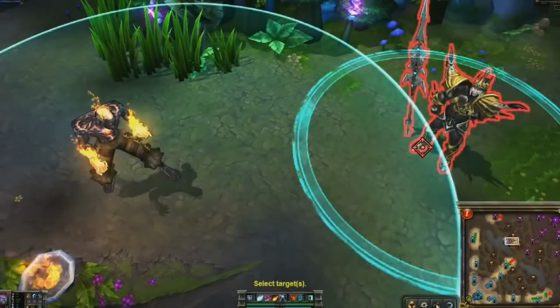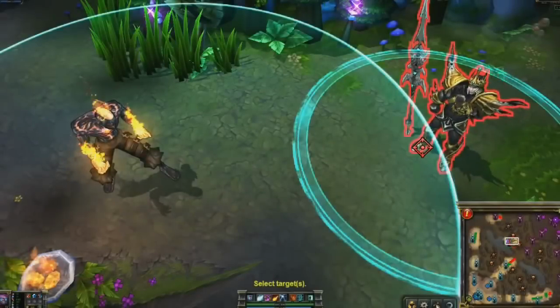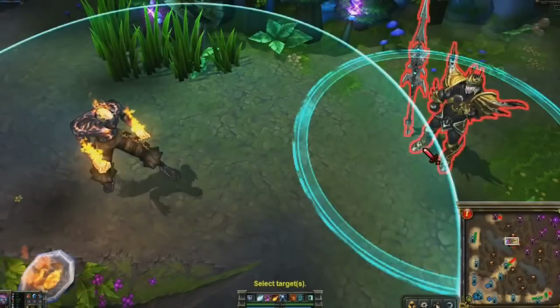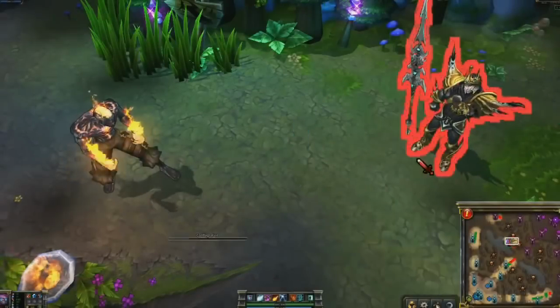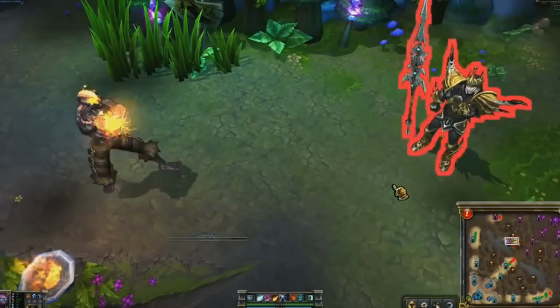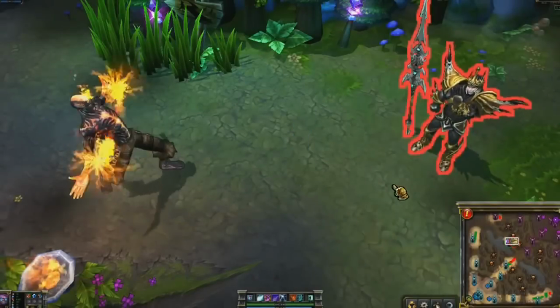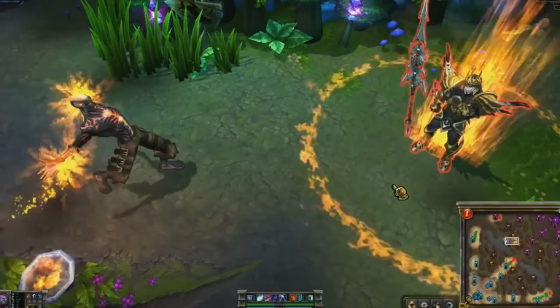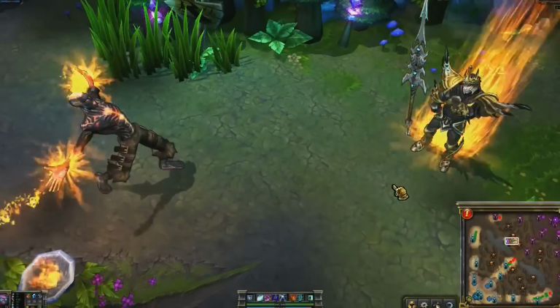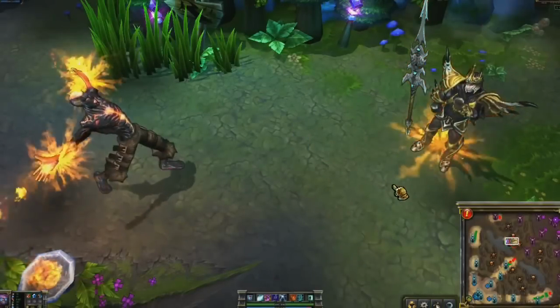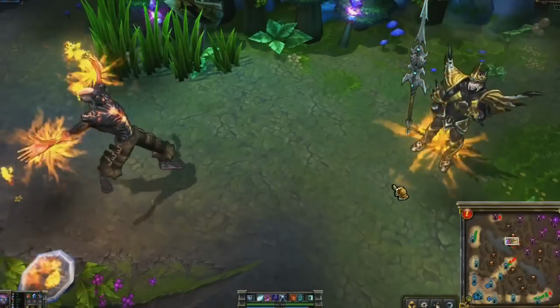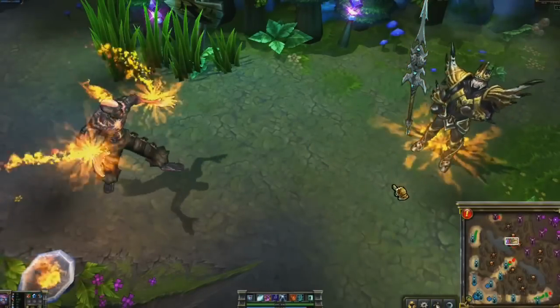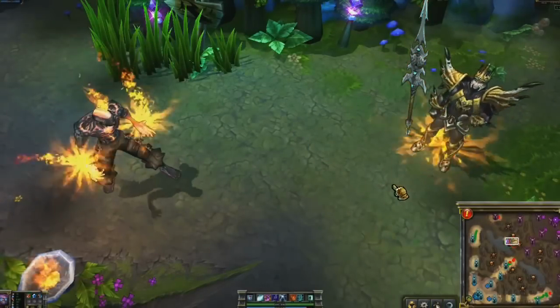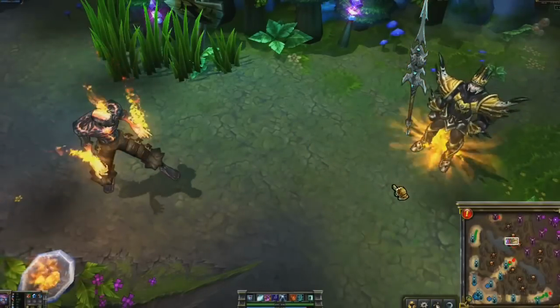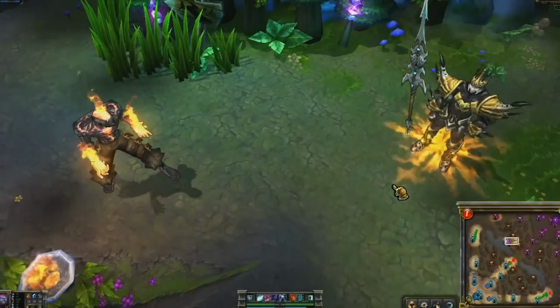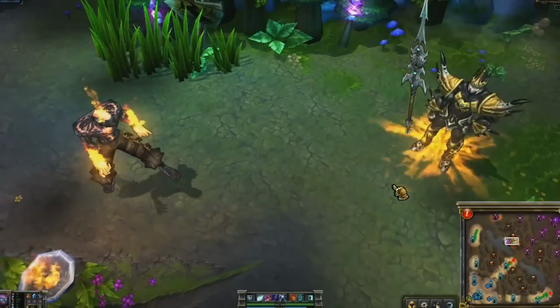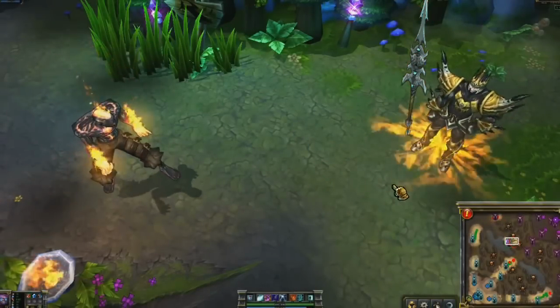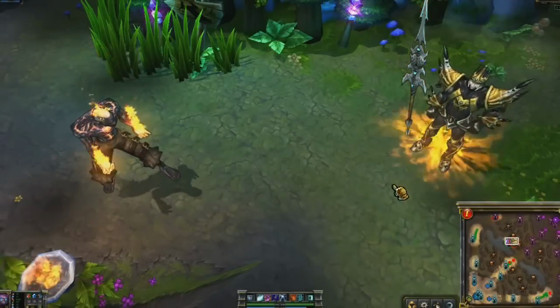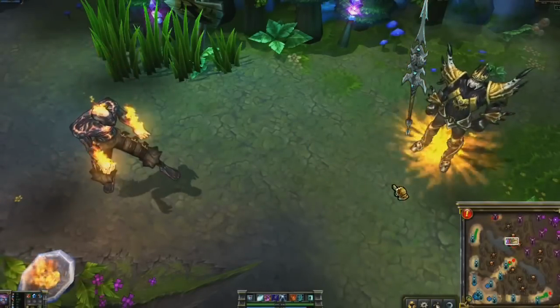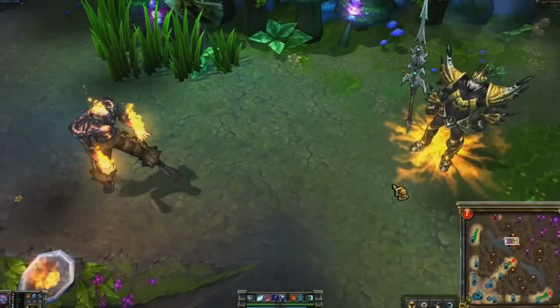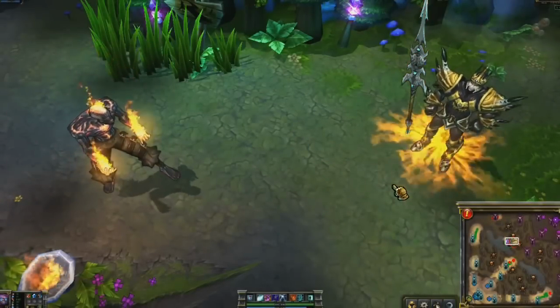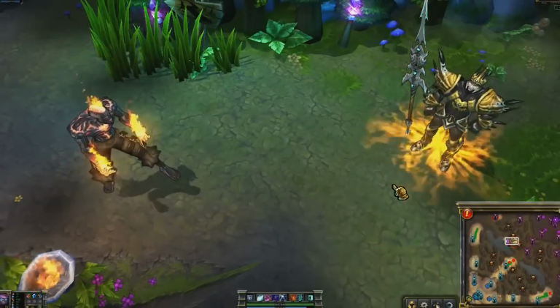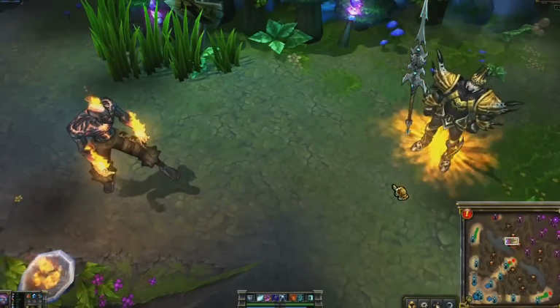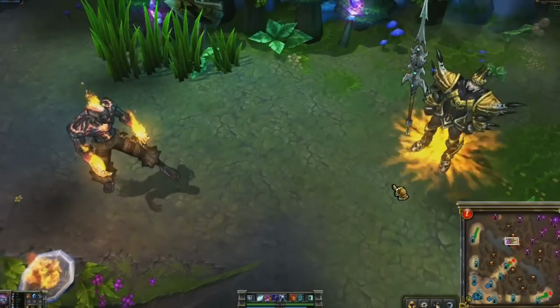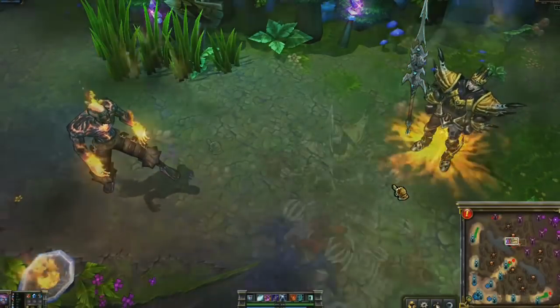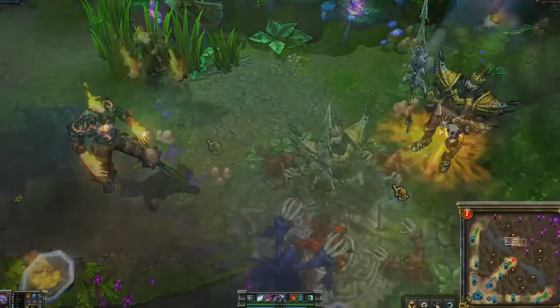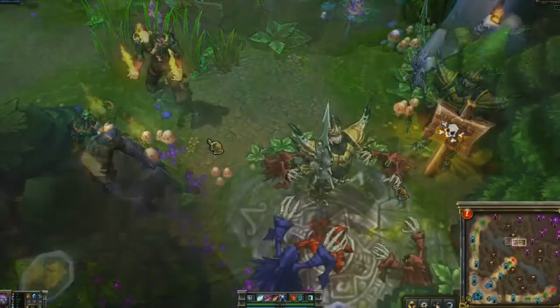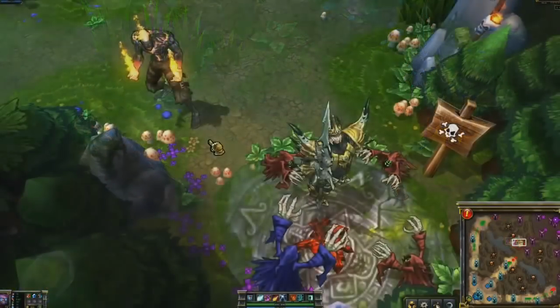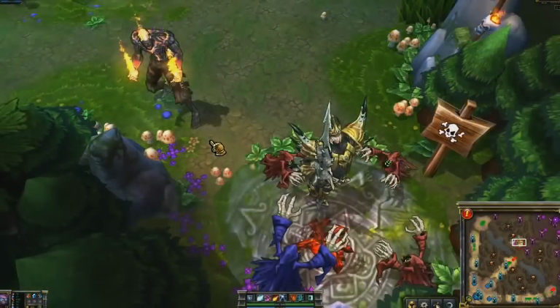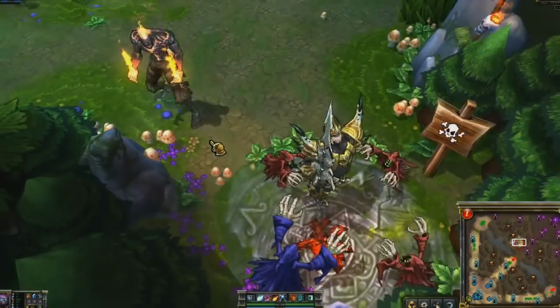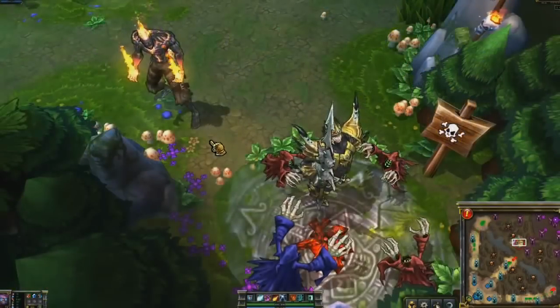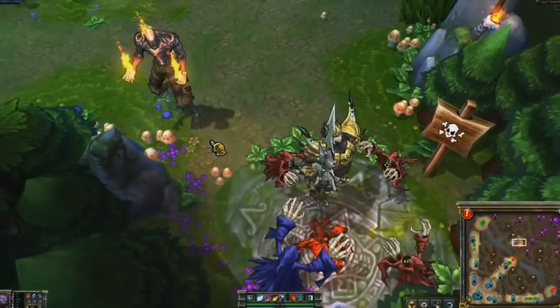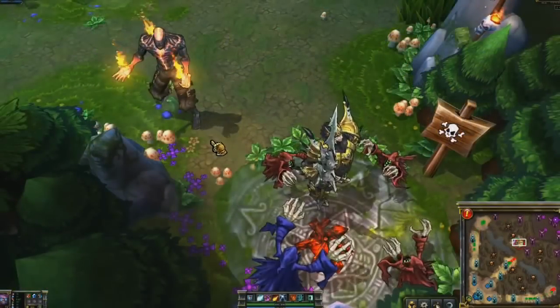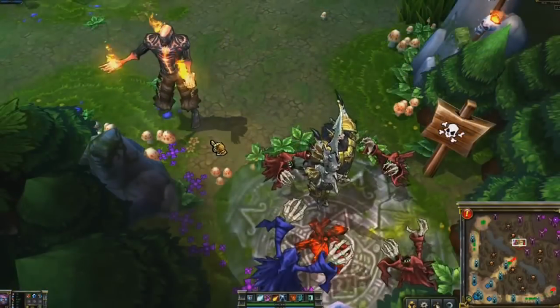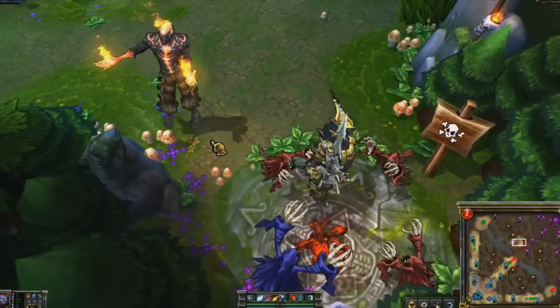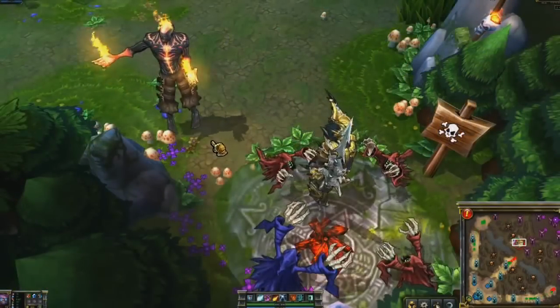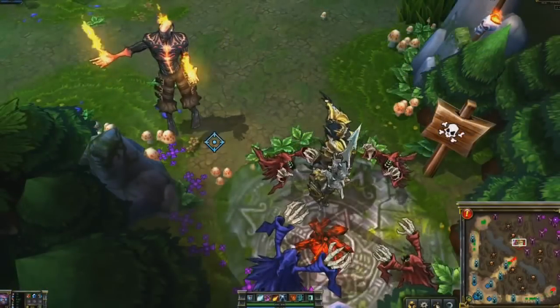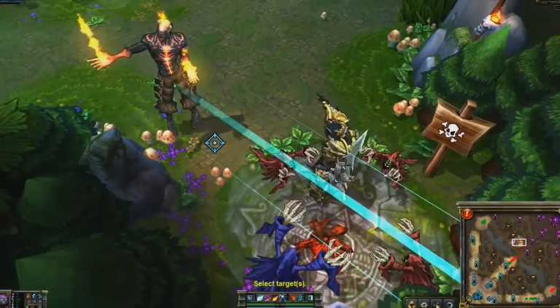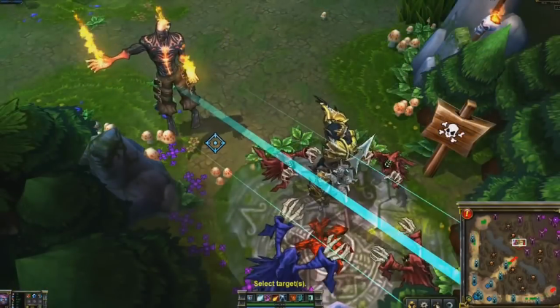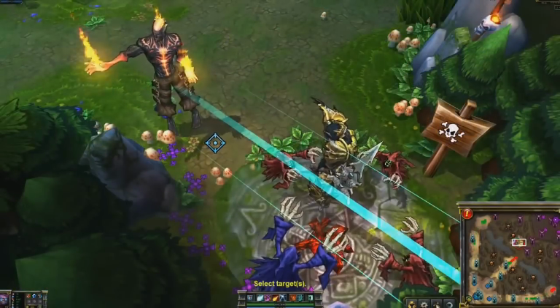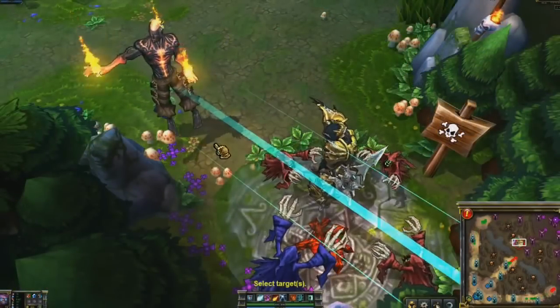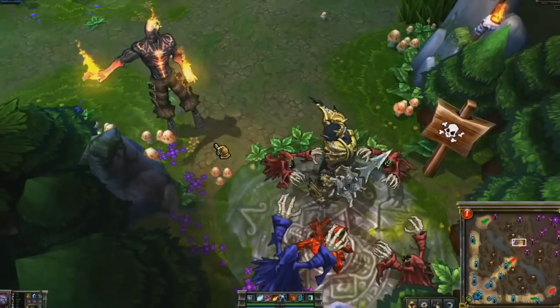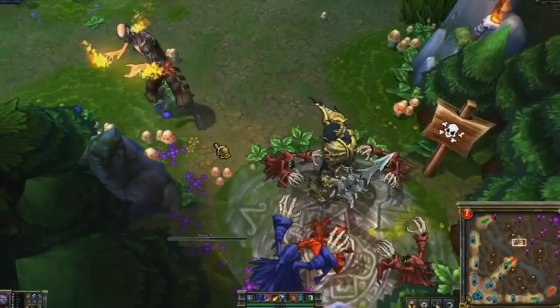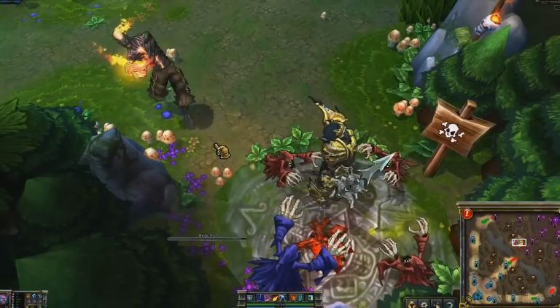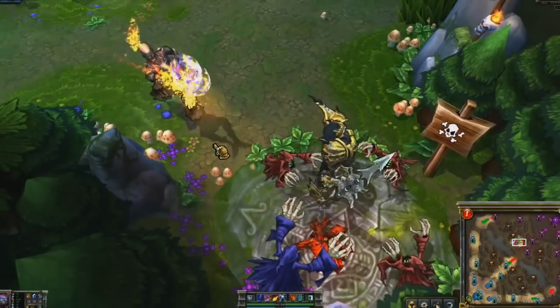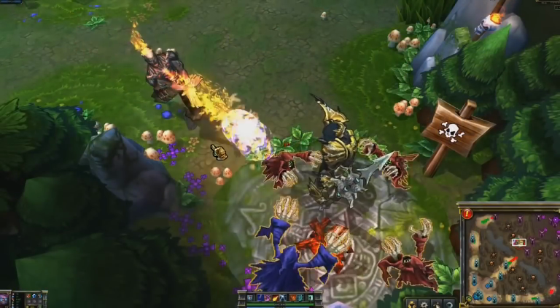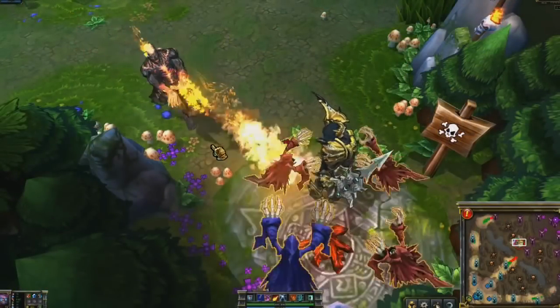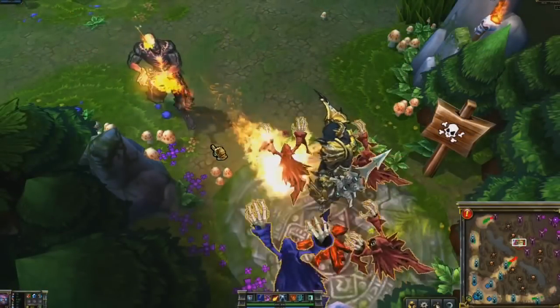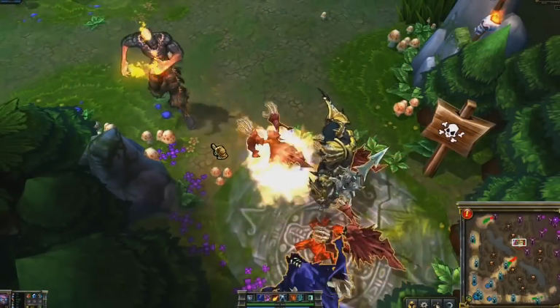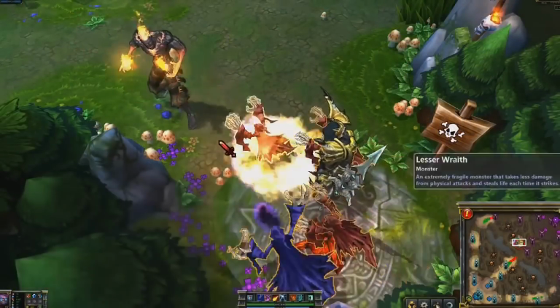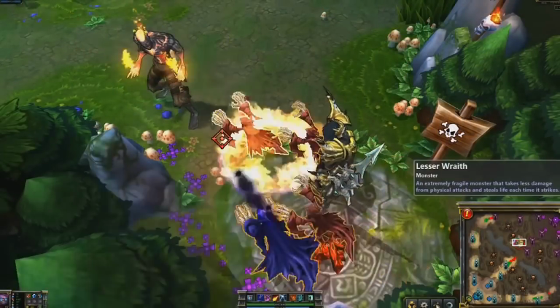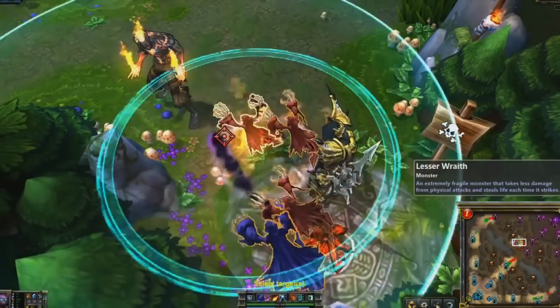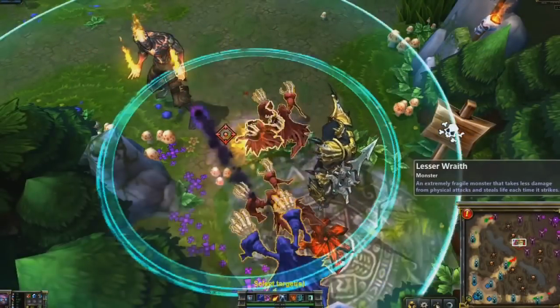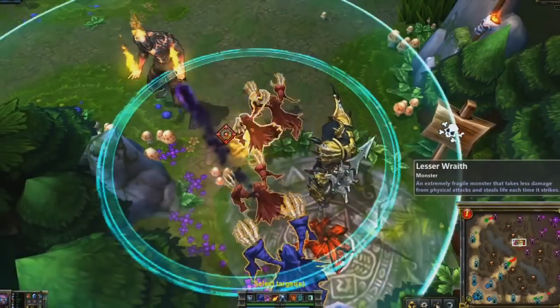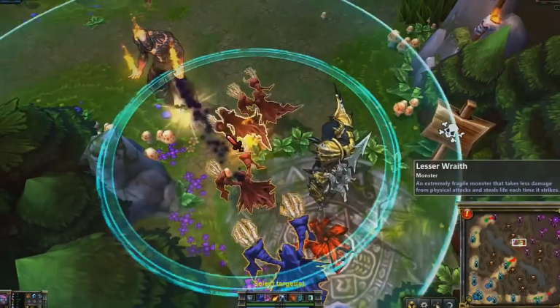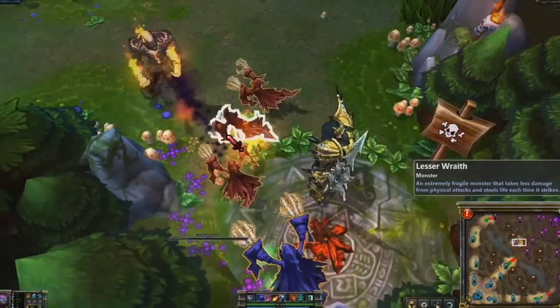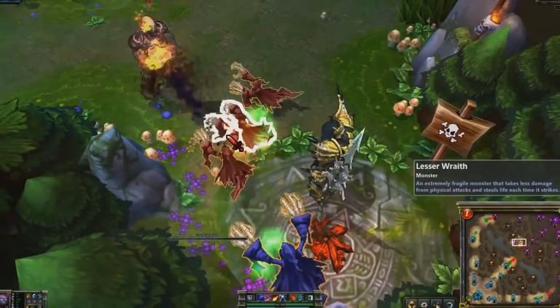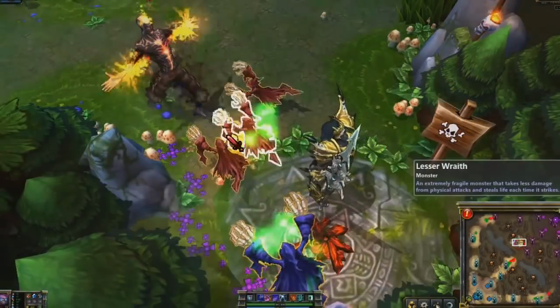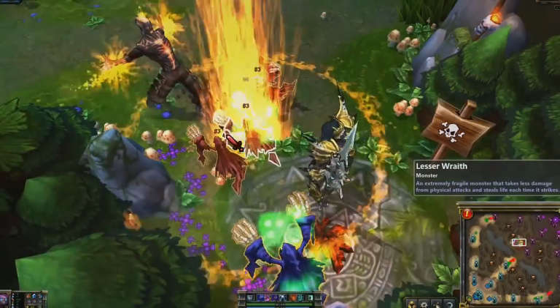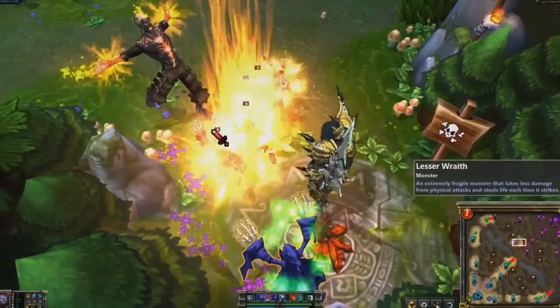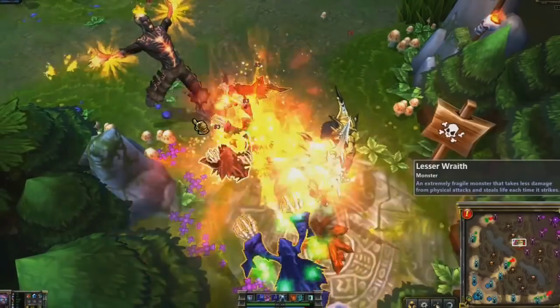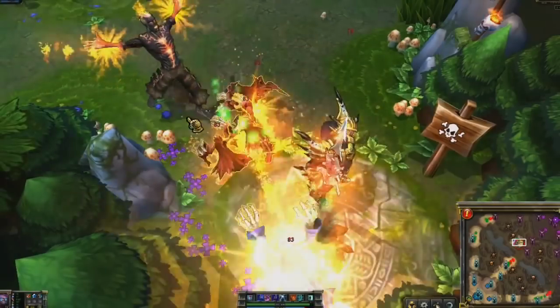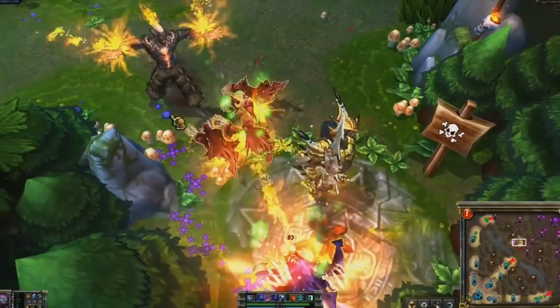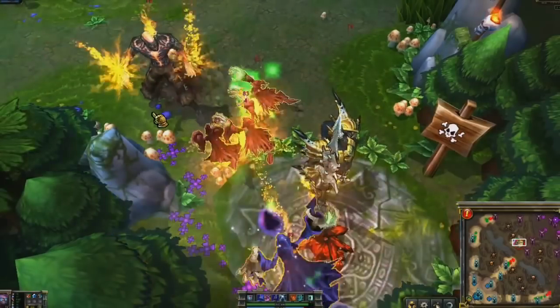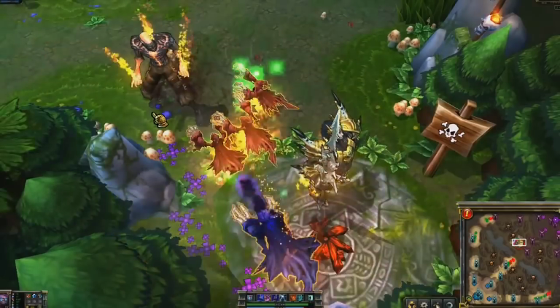Conflagration immediately damages a target enemy. If the target is already ablaze, Conflagration also hits all nearby enemies.